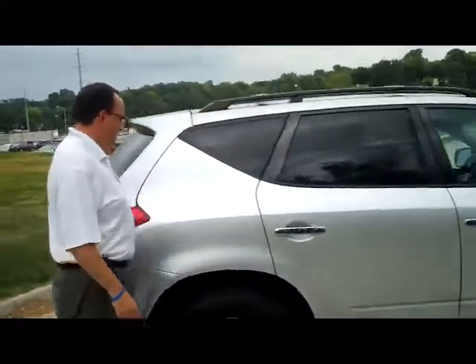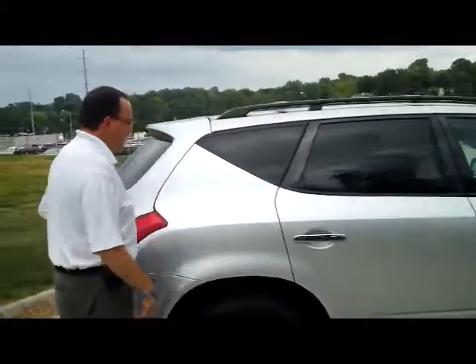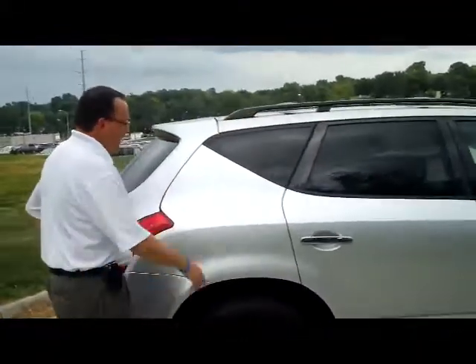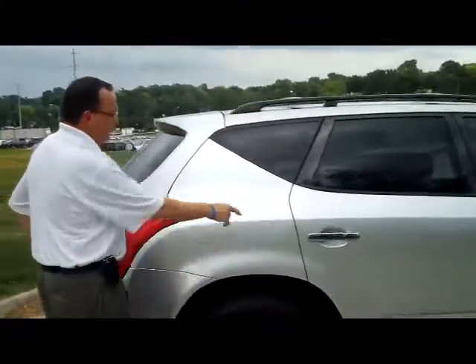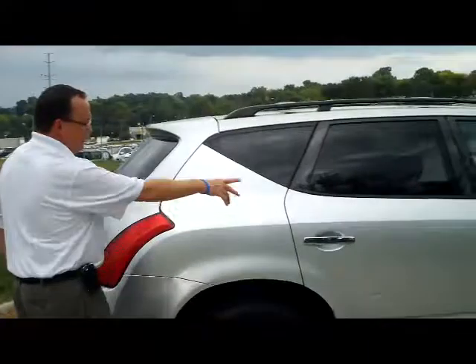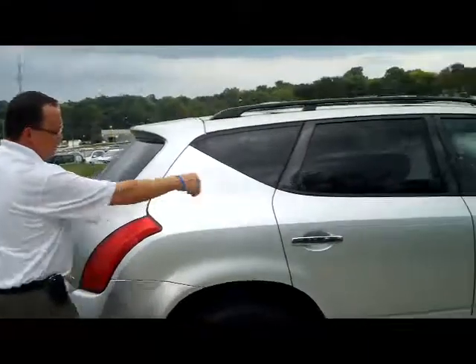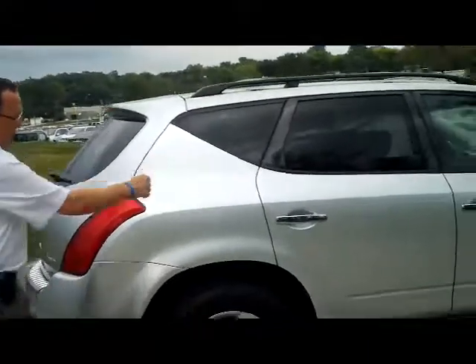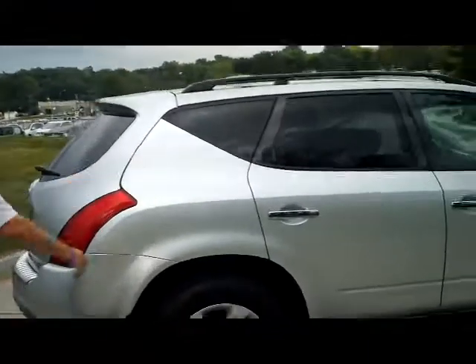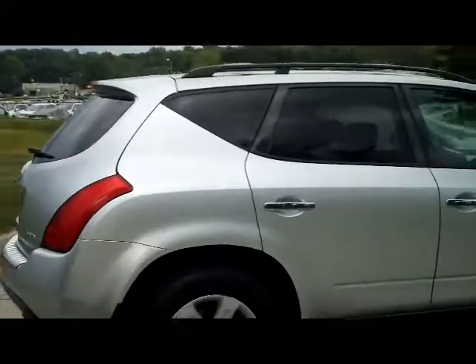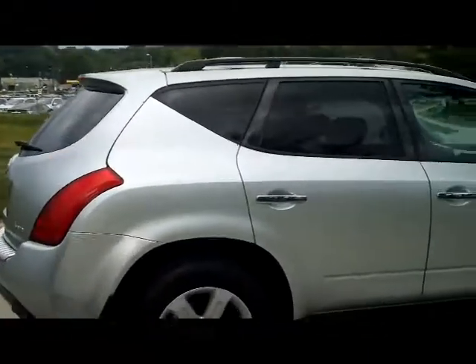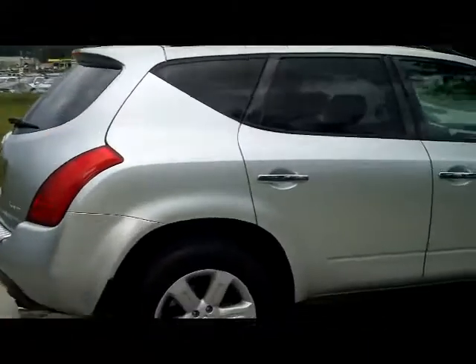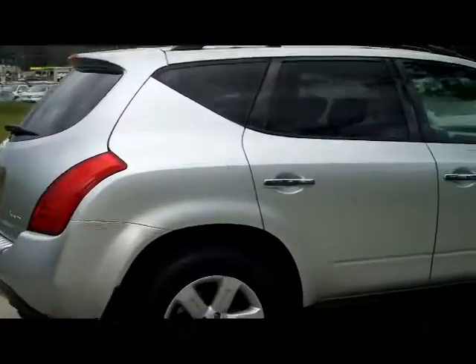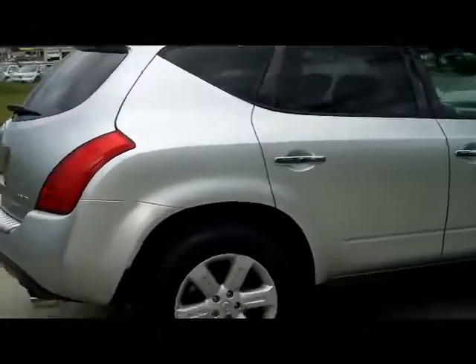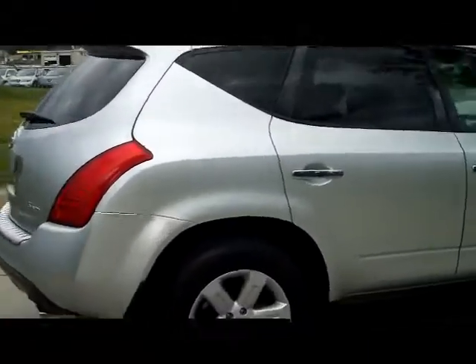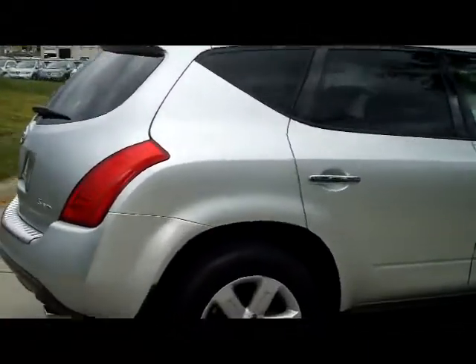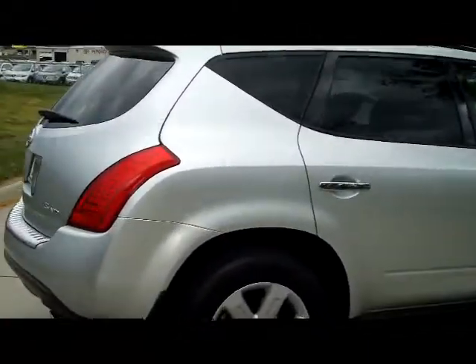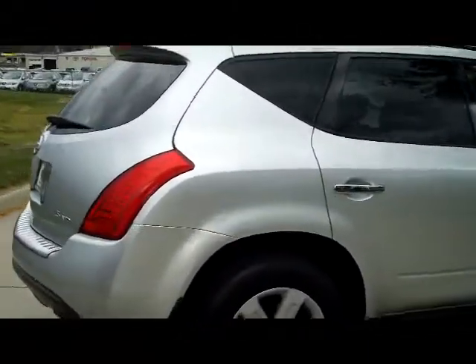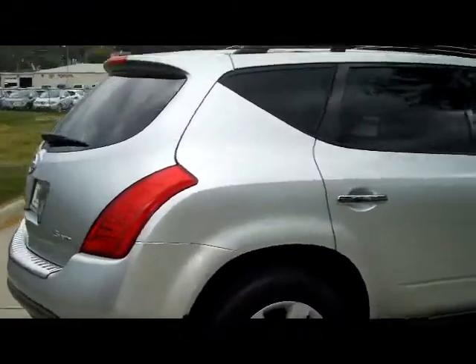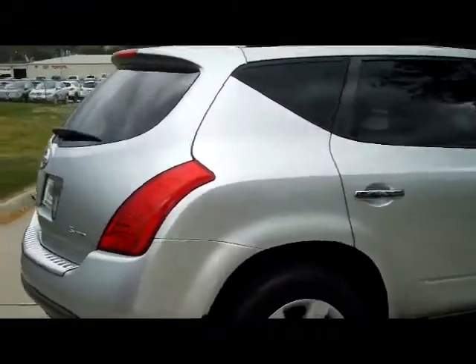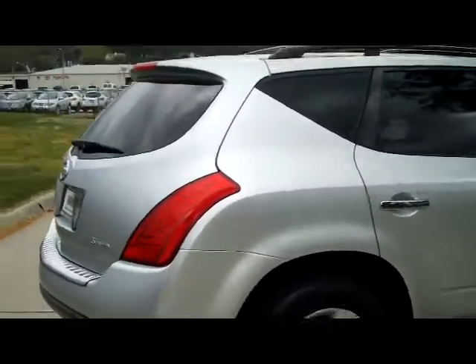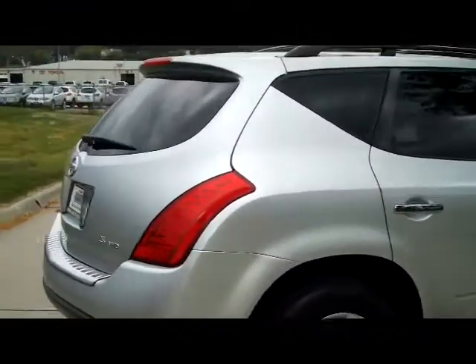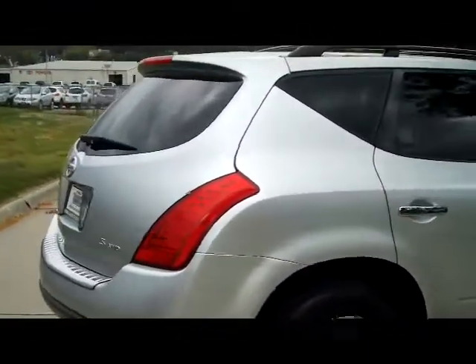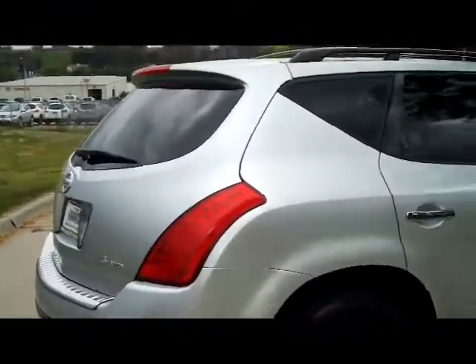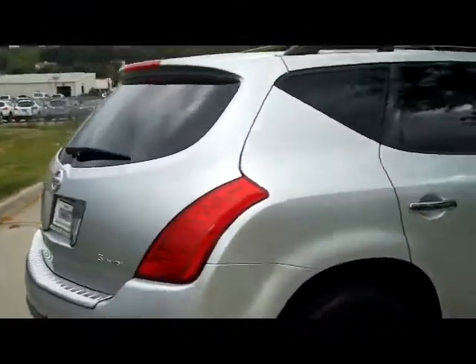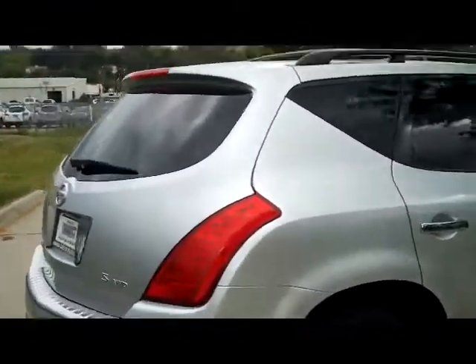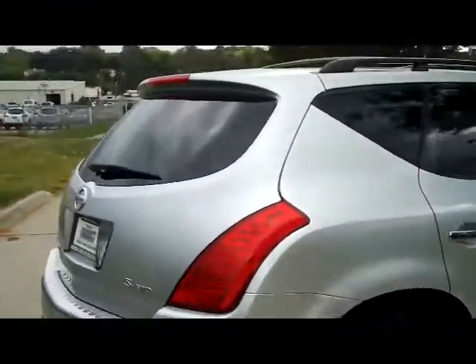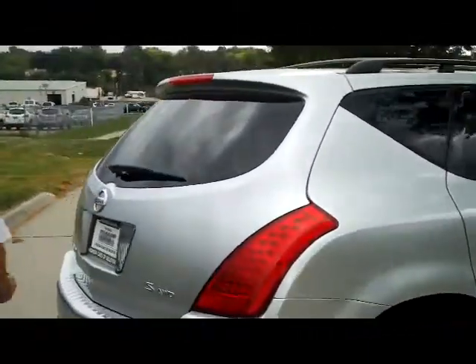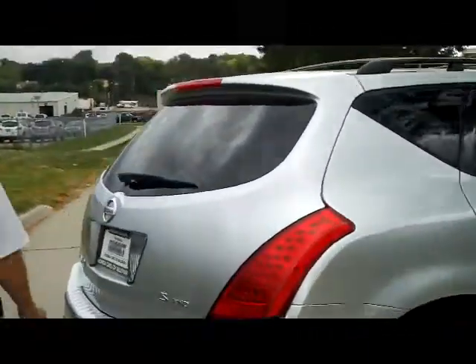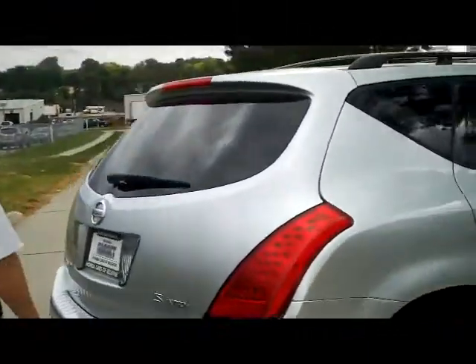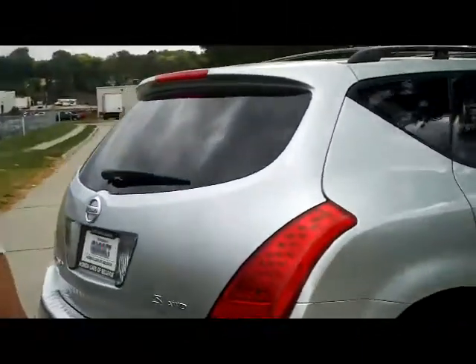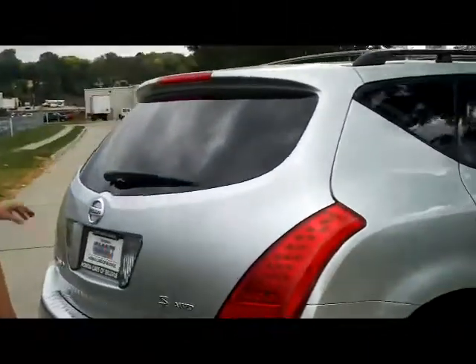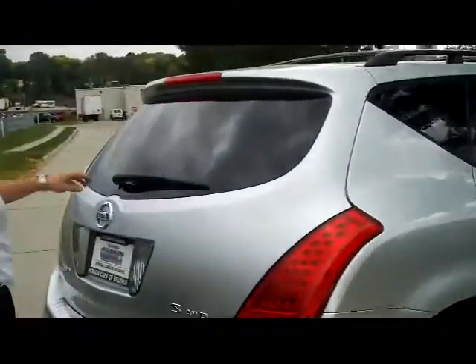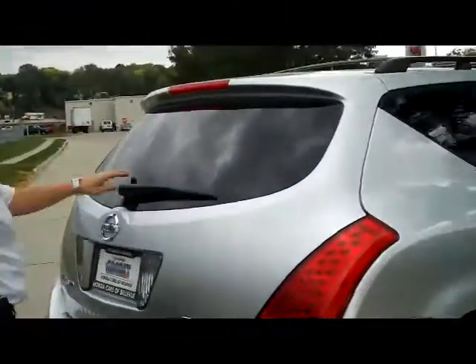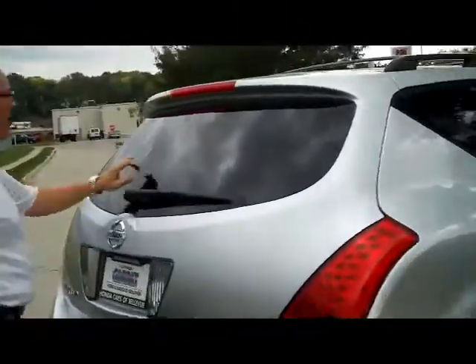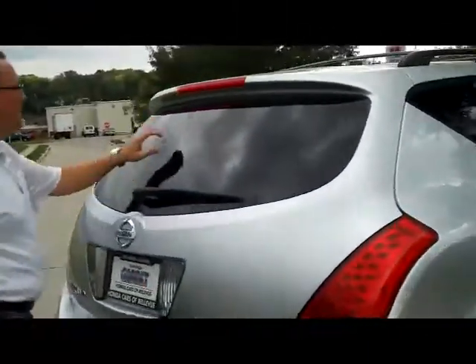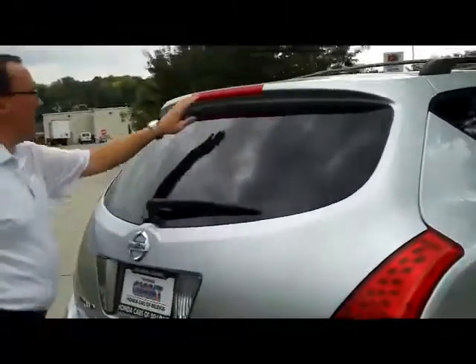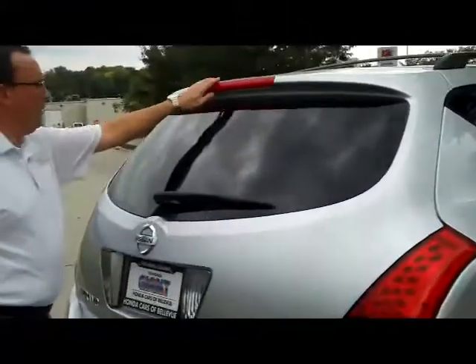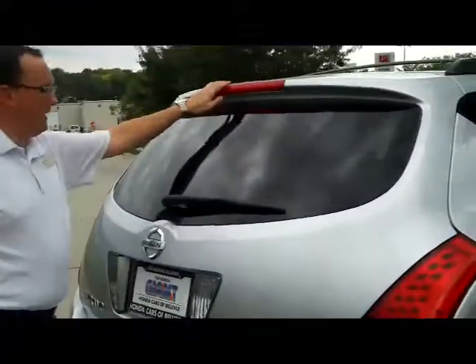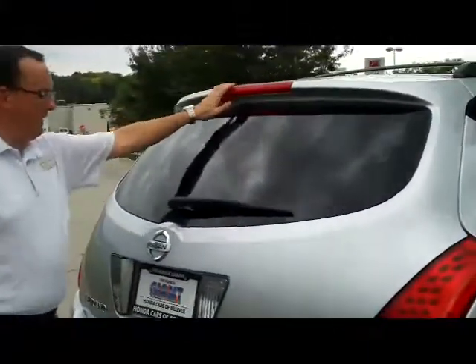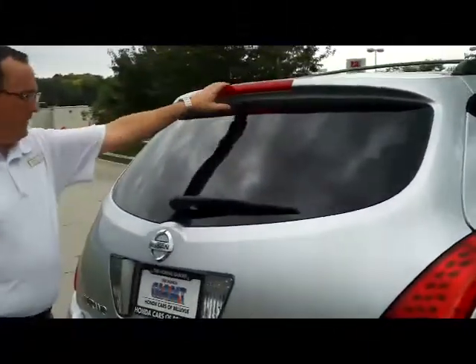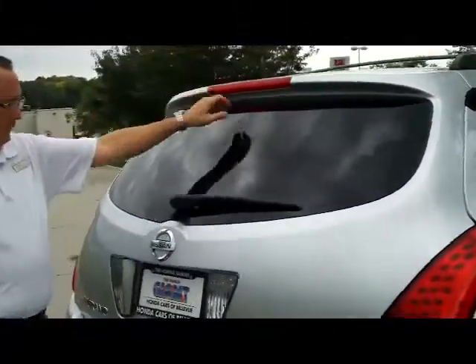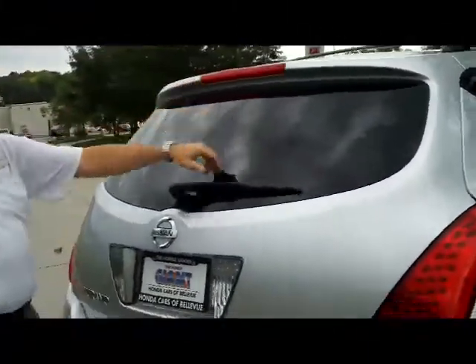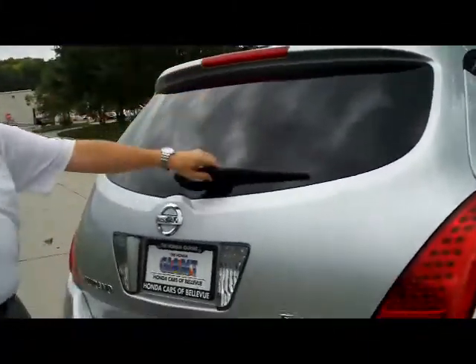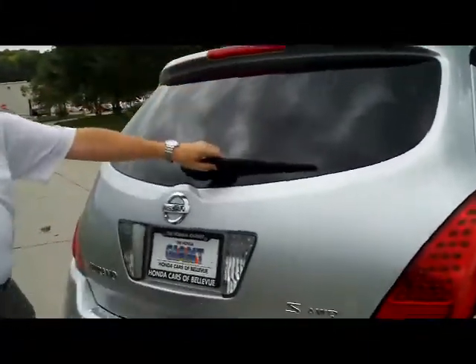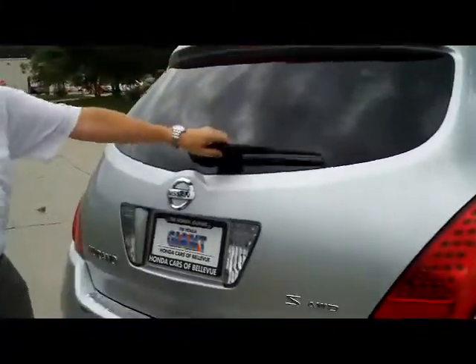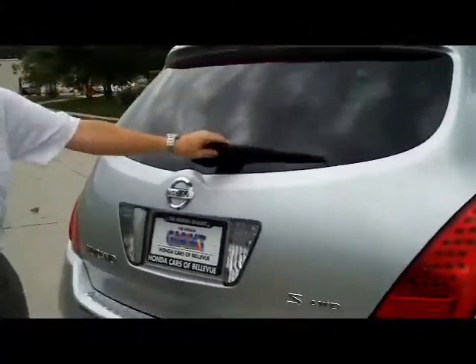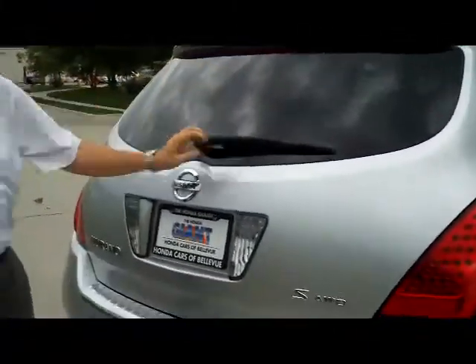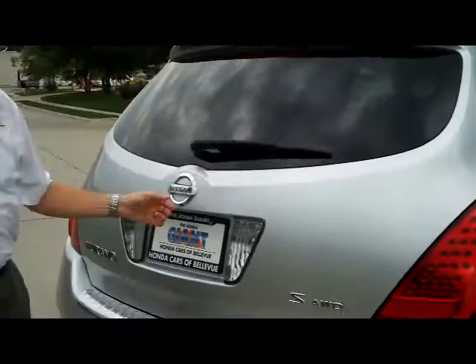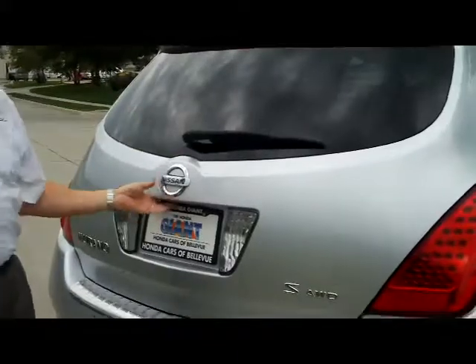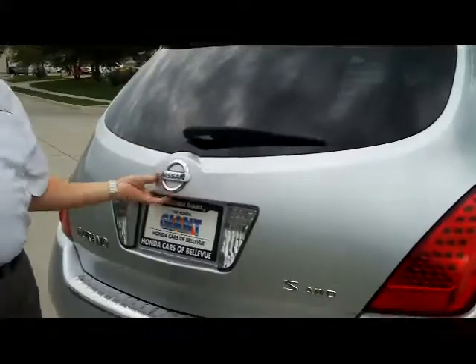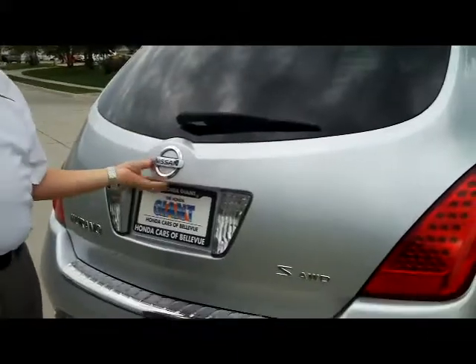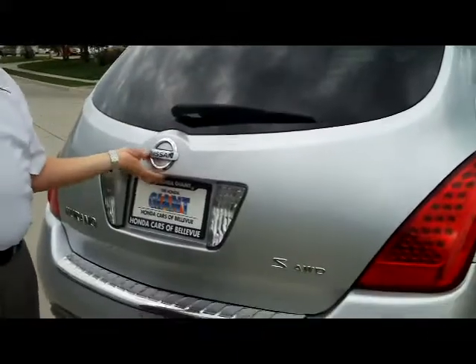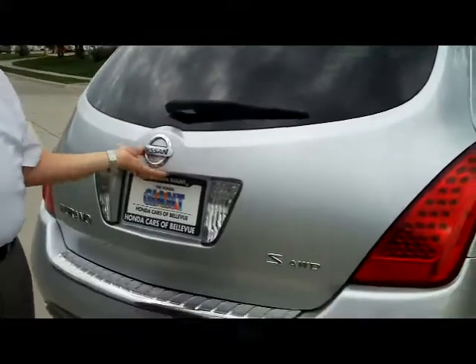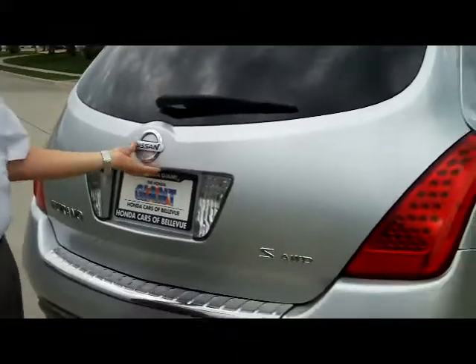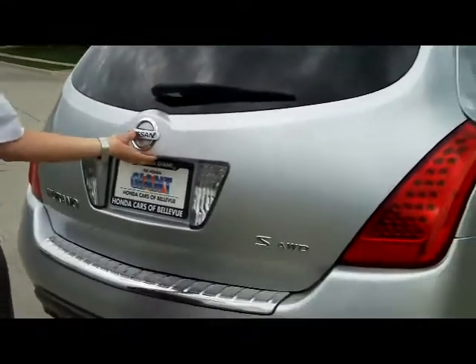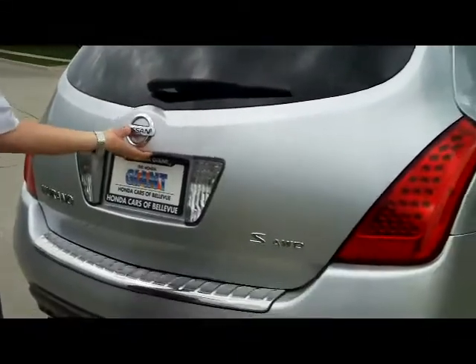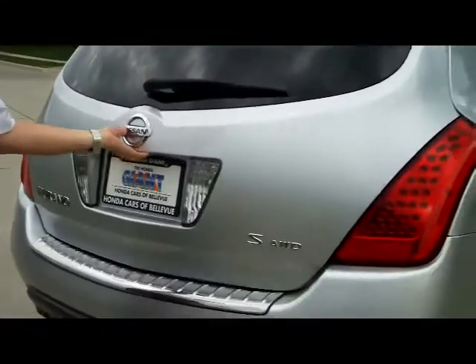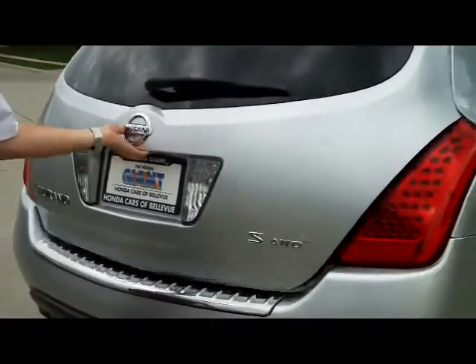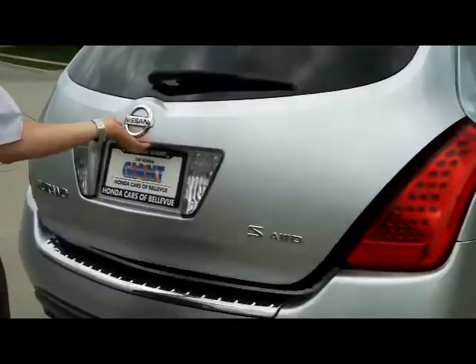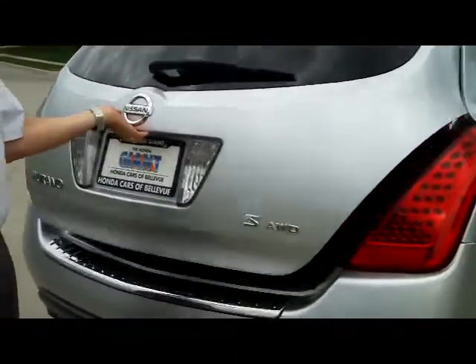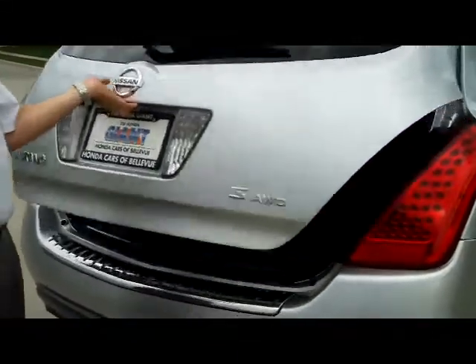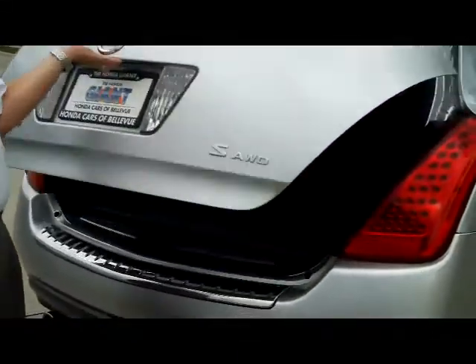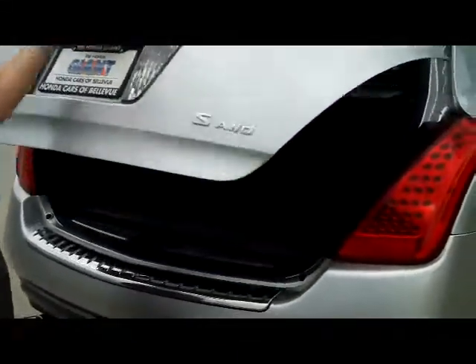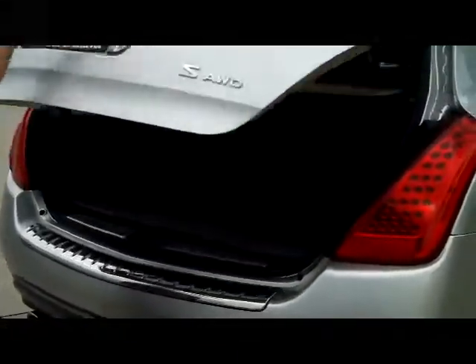You have the chrome door handles, rear window defrost, high mount brake light and wiper. It's the S model.